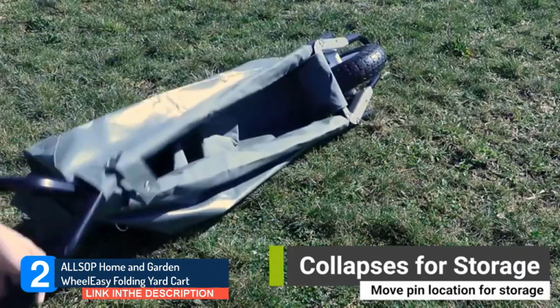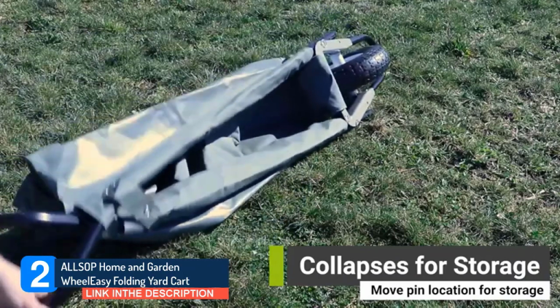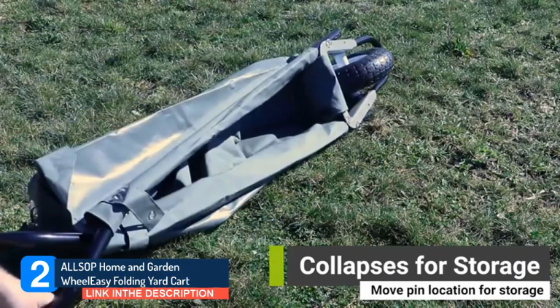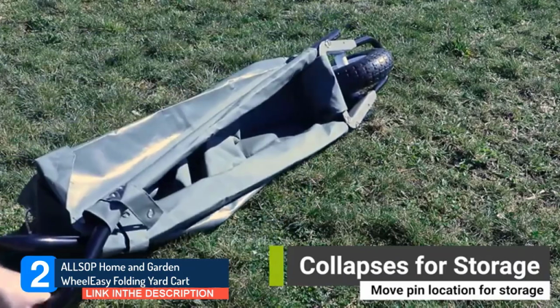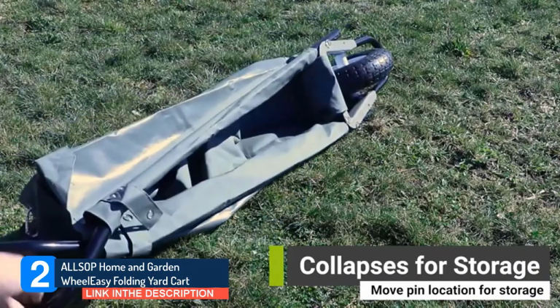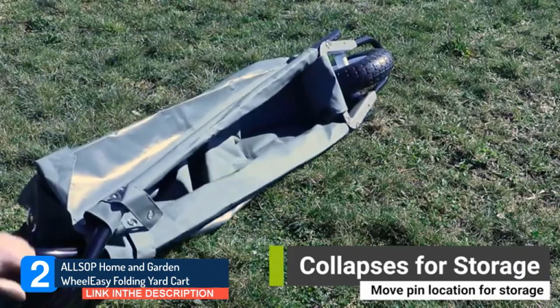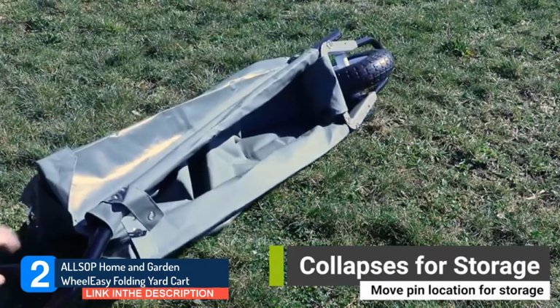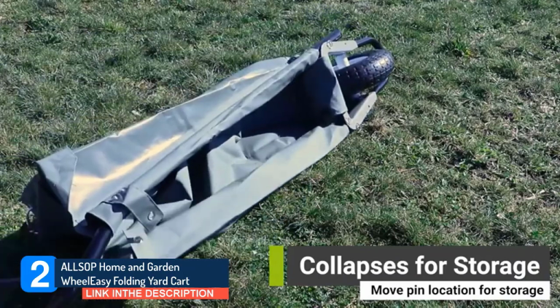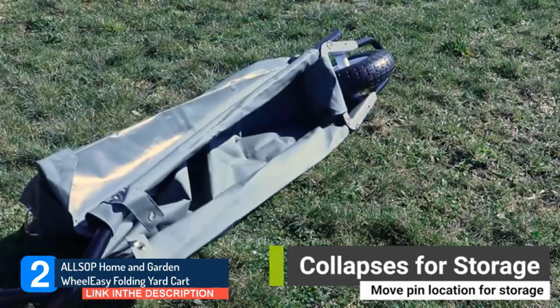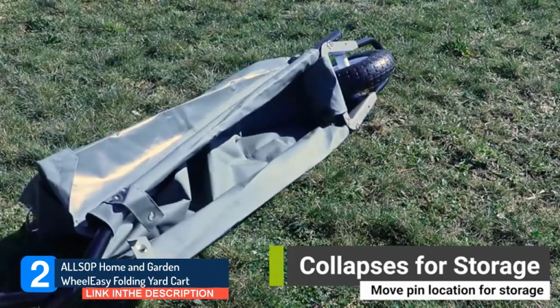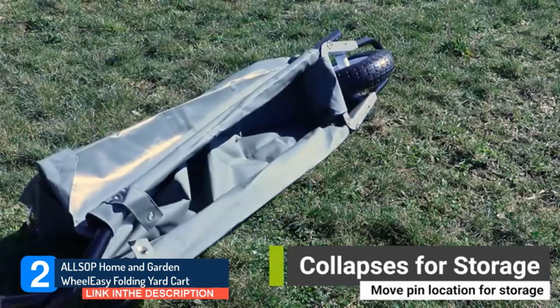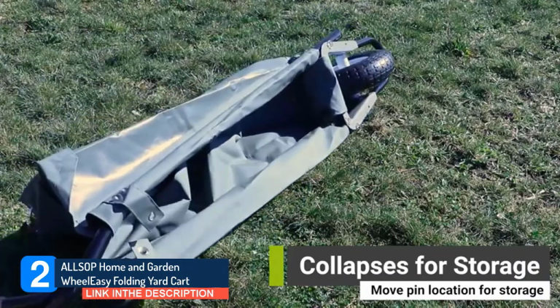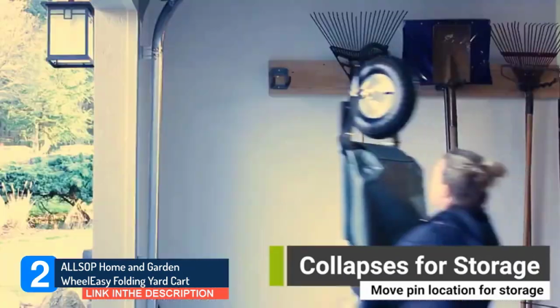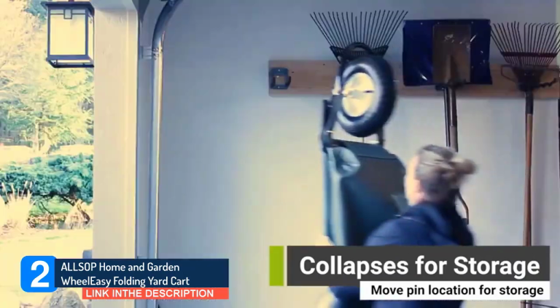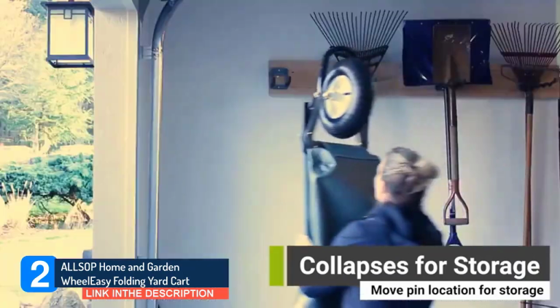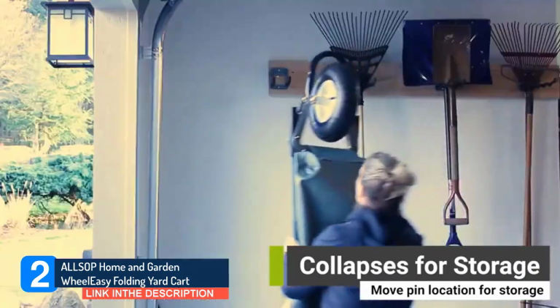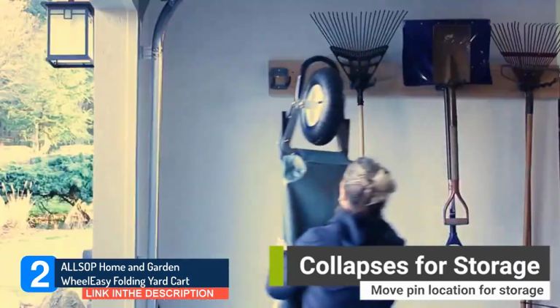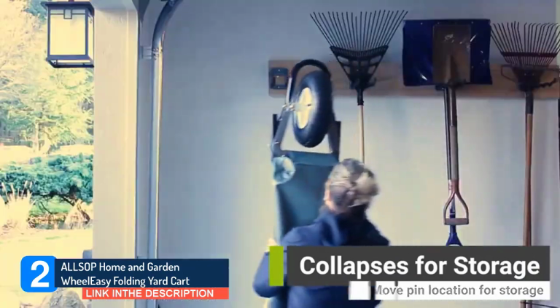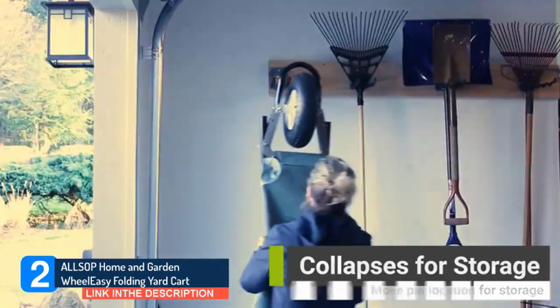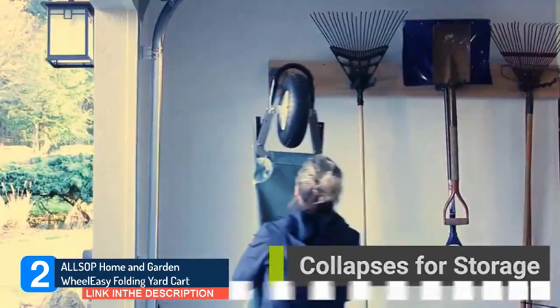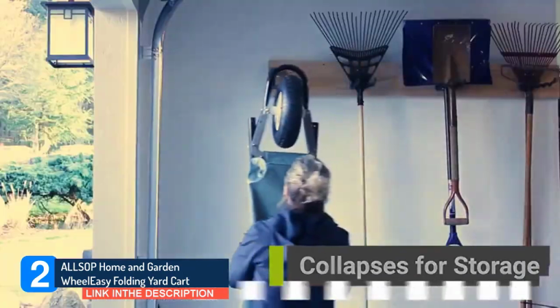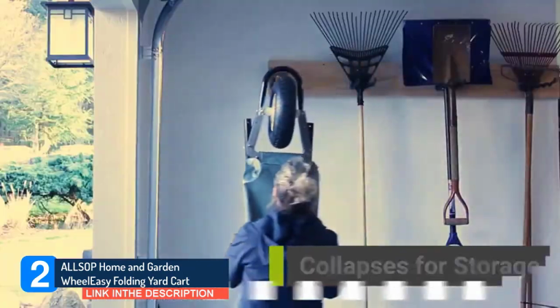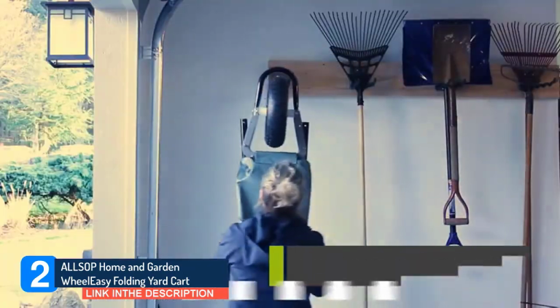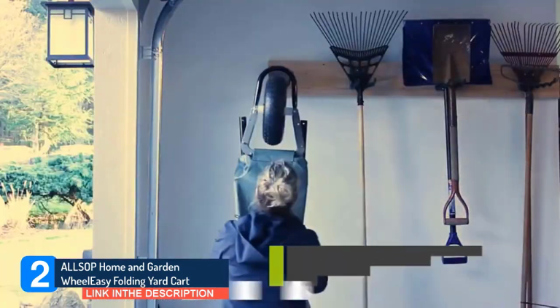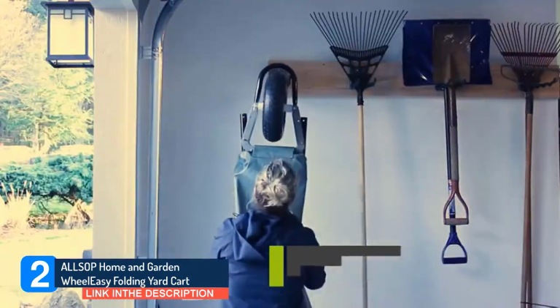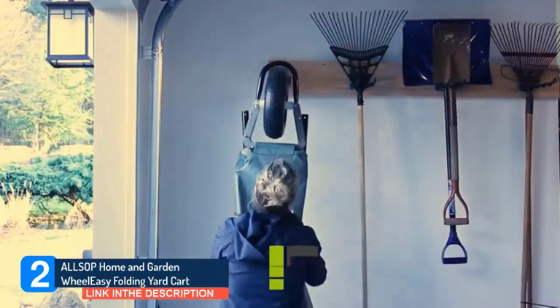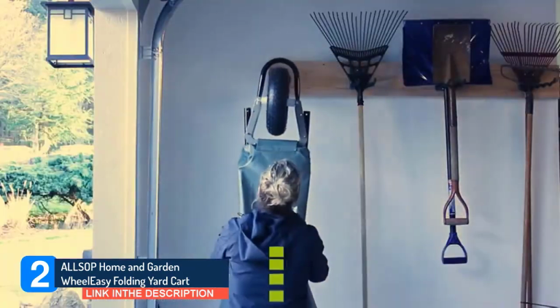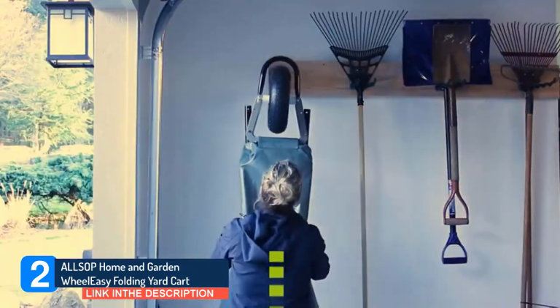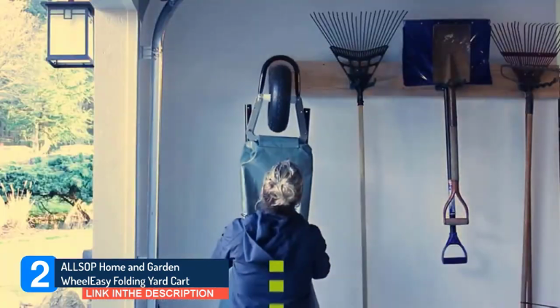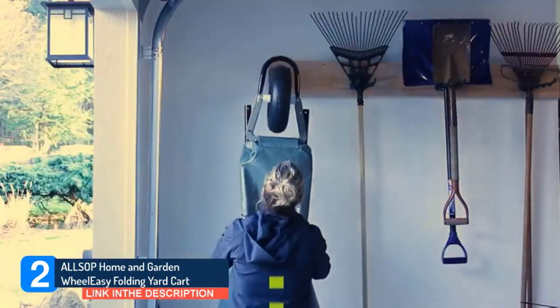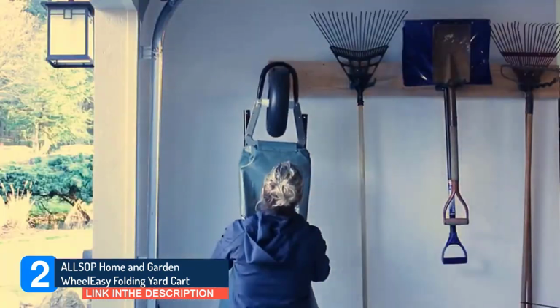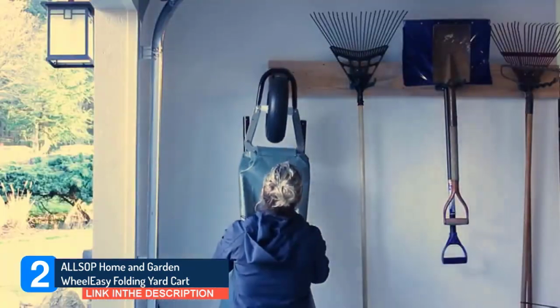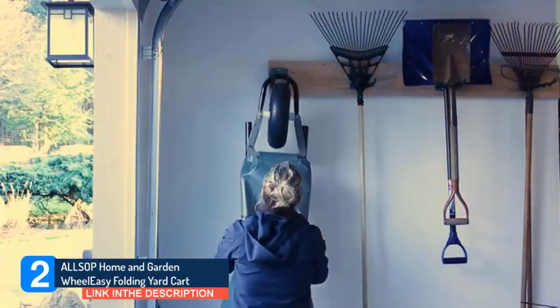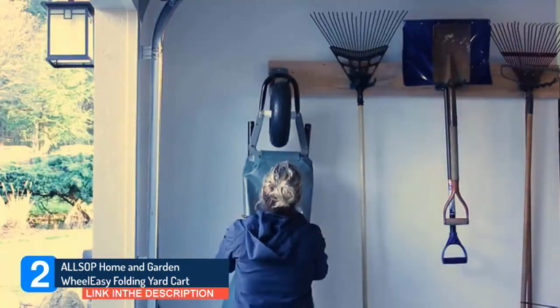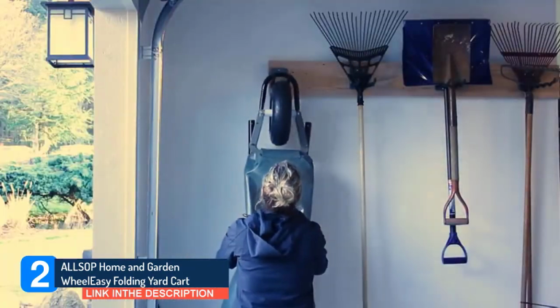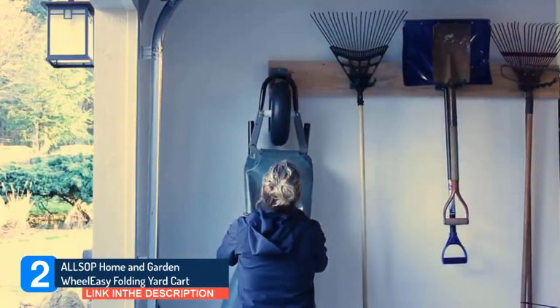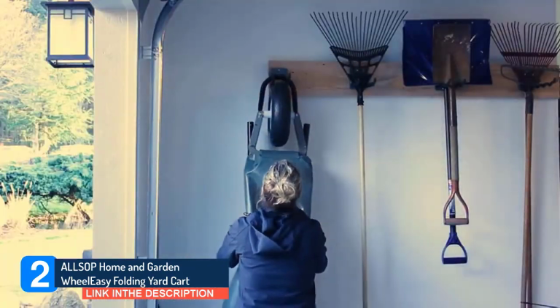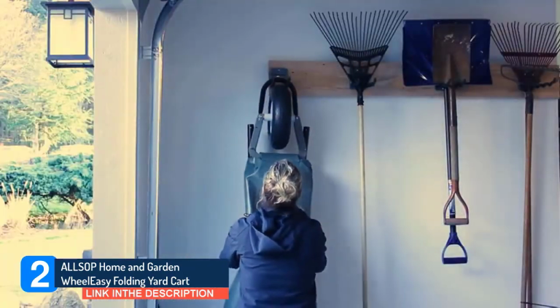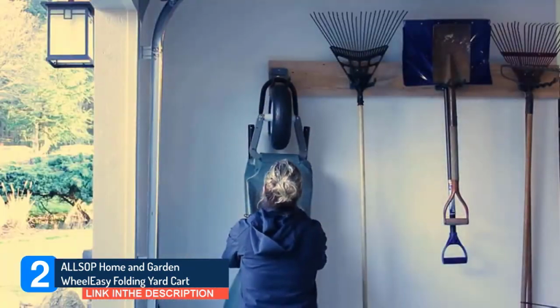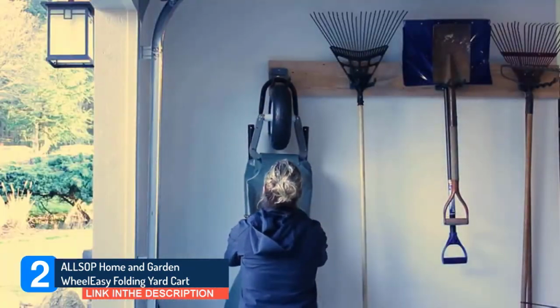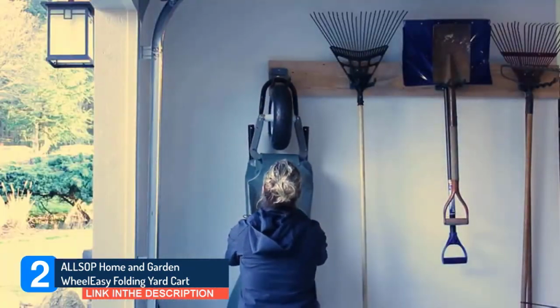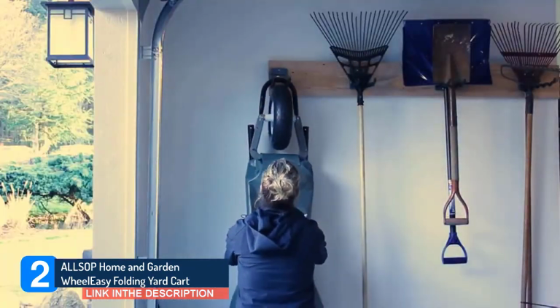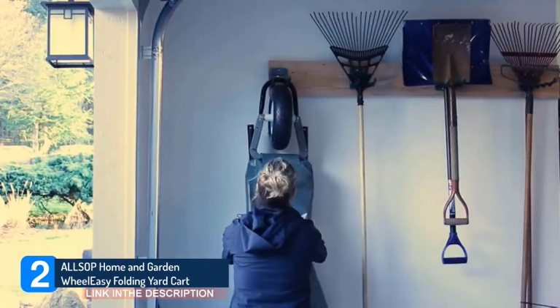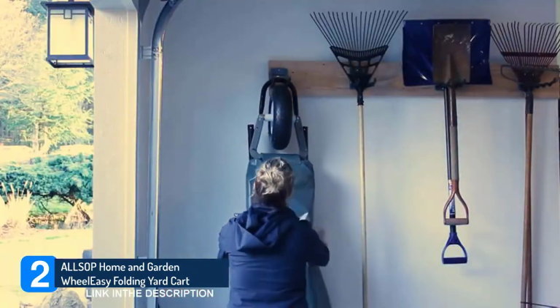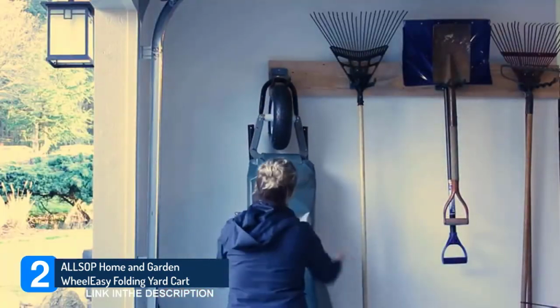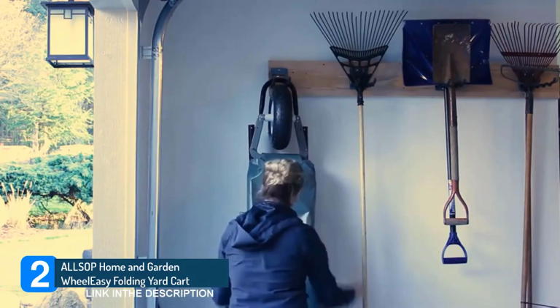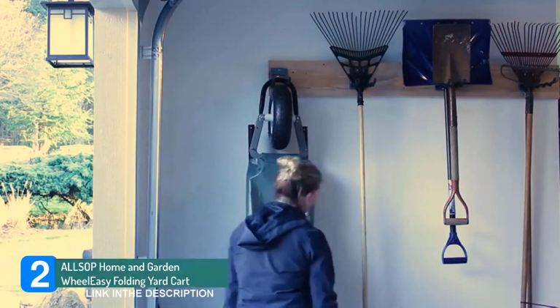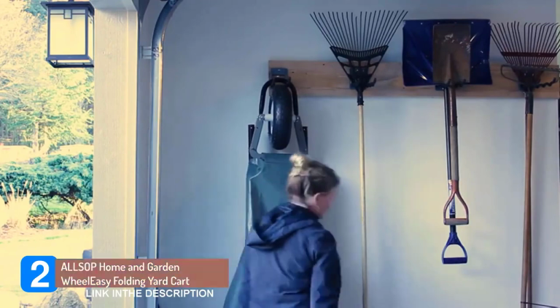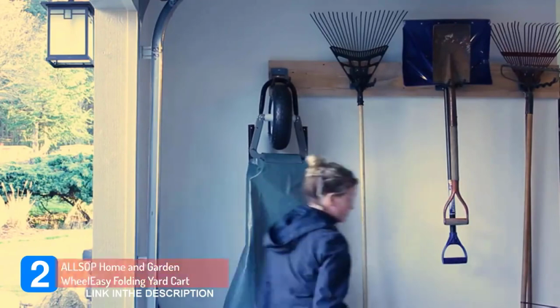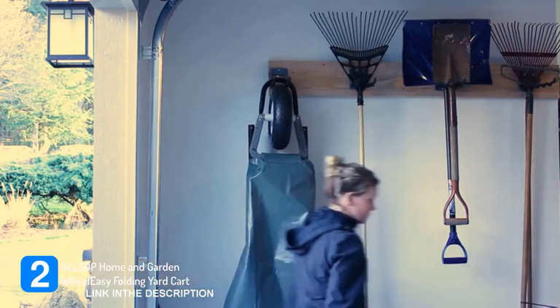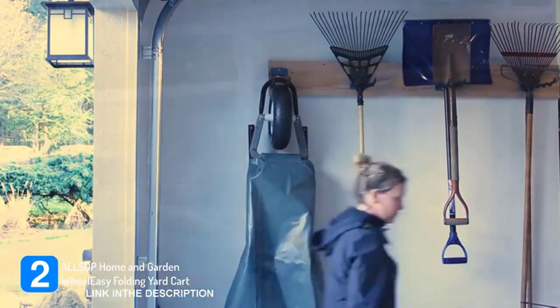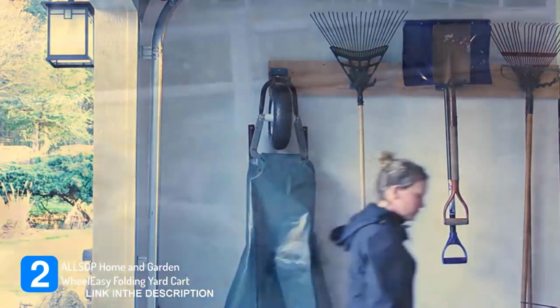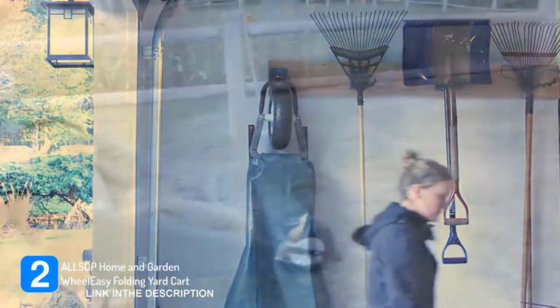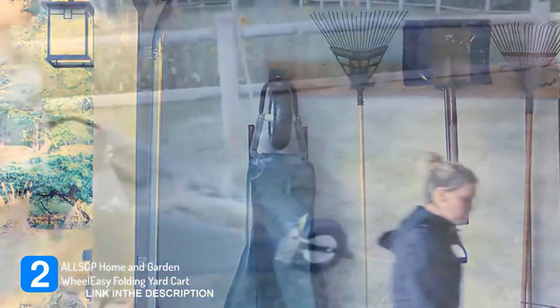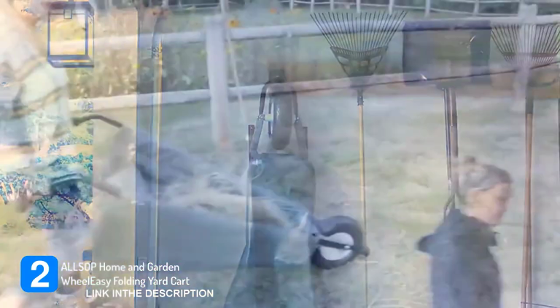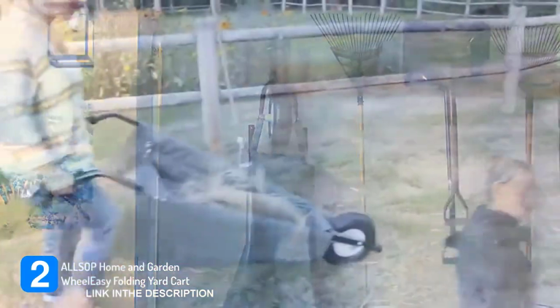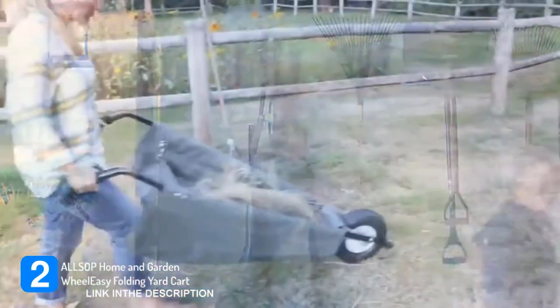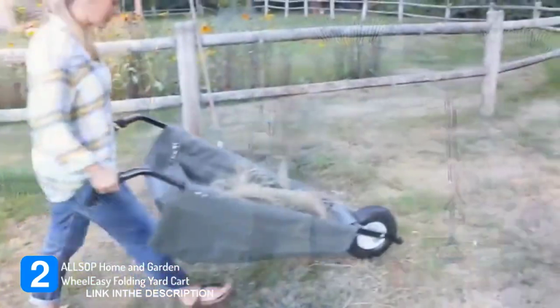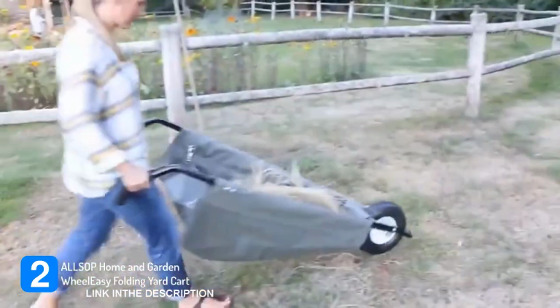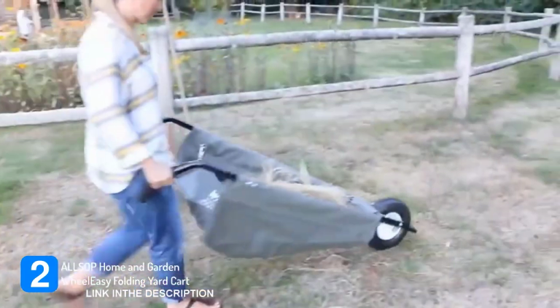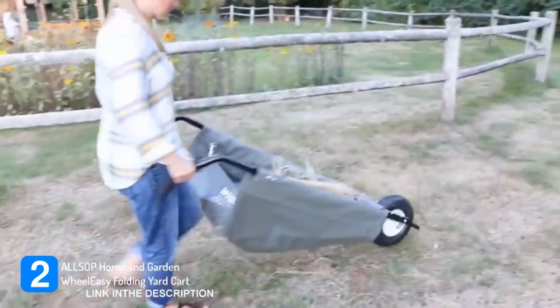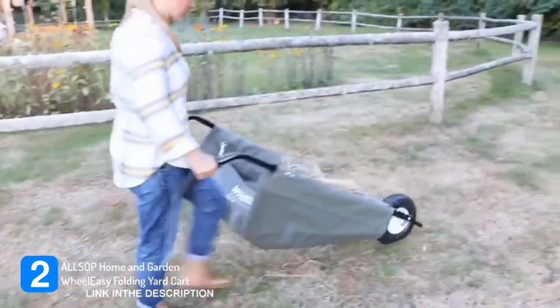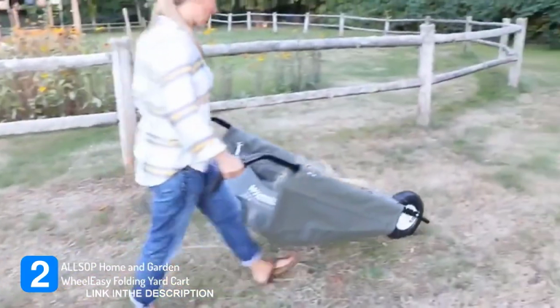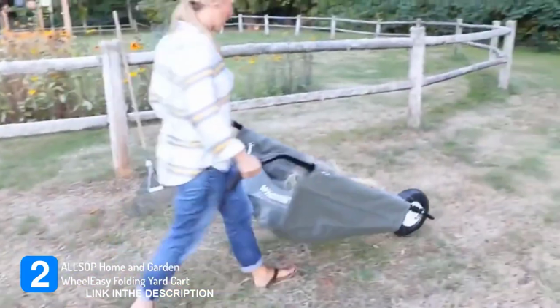Why break your back if you don't have to? ALSOP has a great way to save your back and still get the job done.